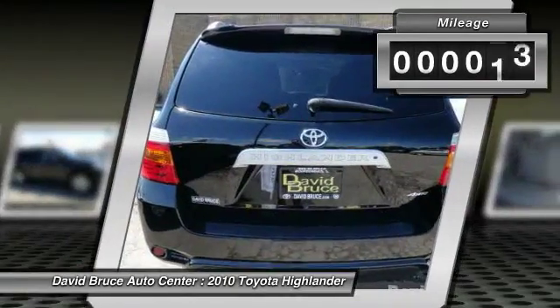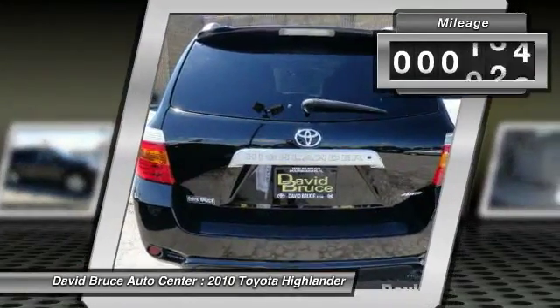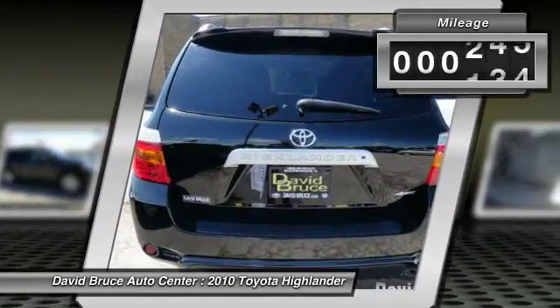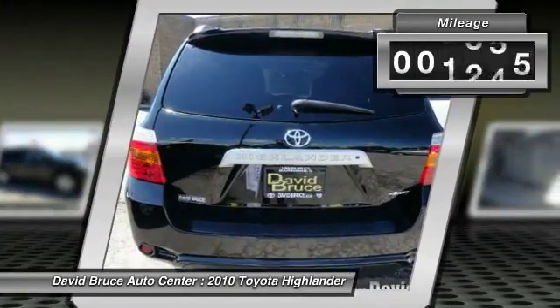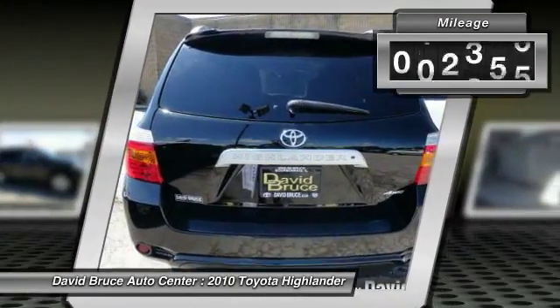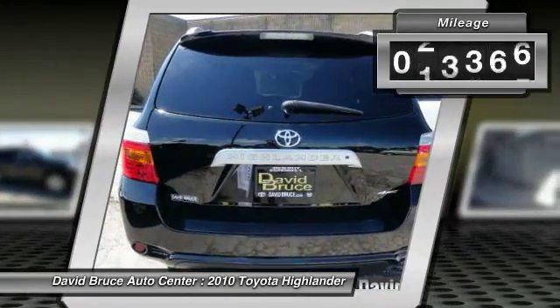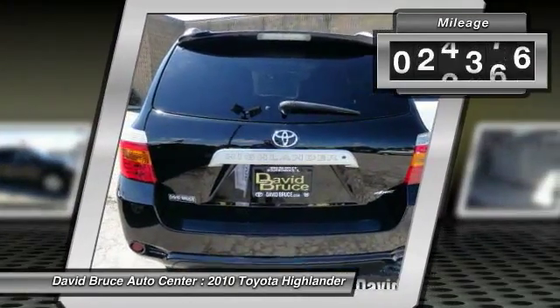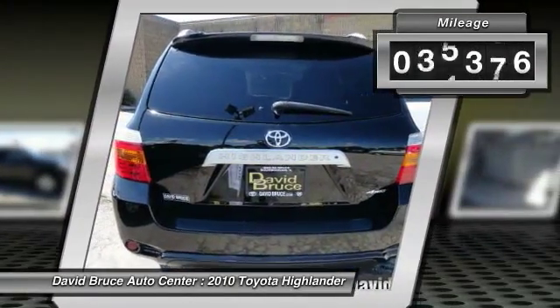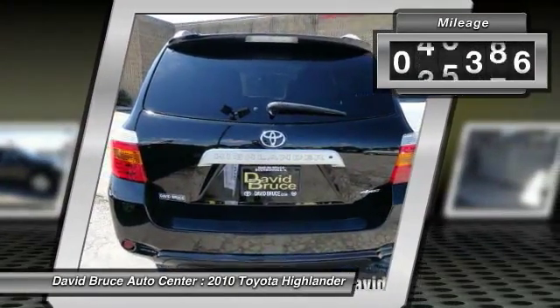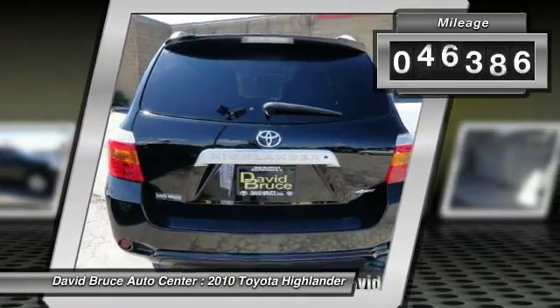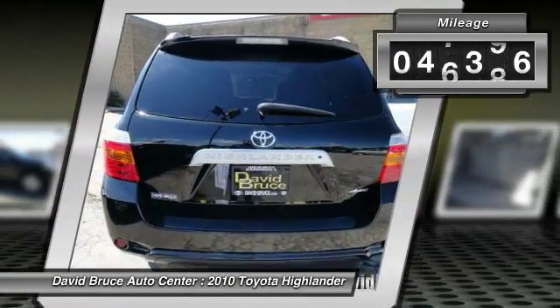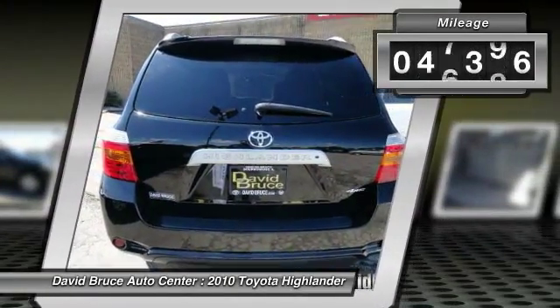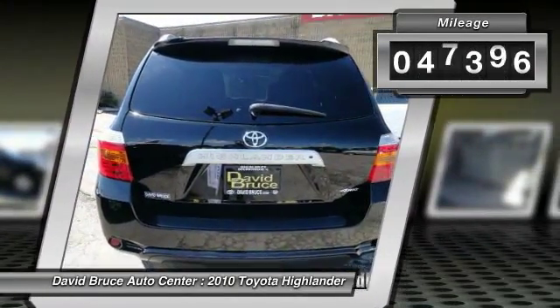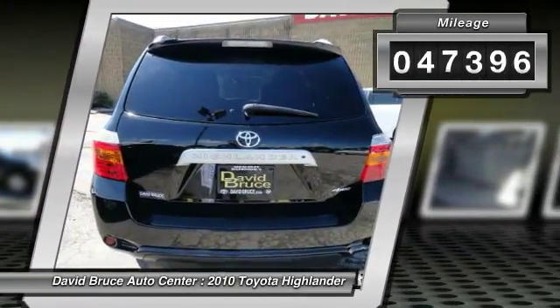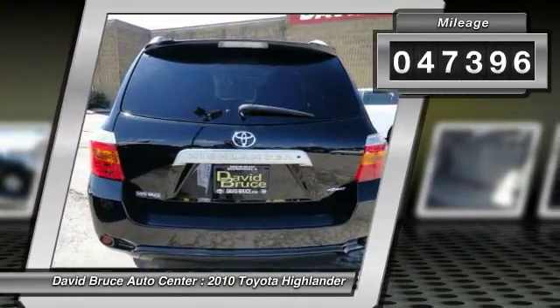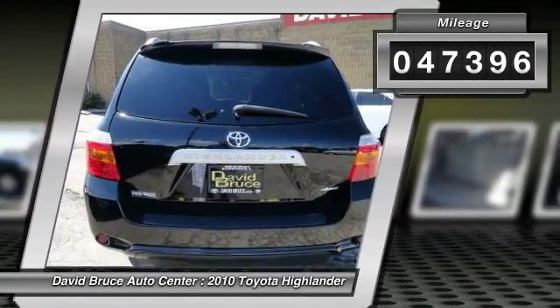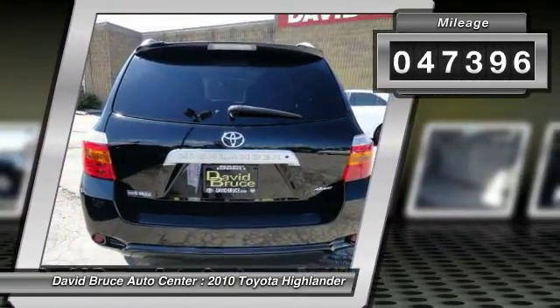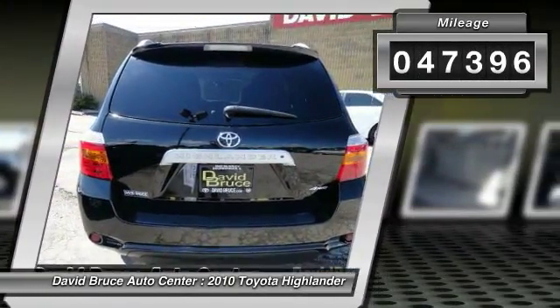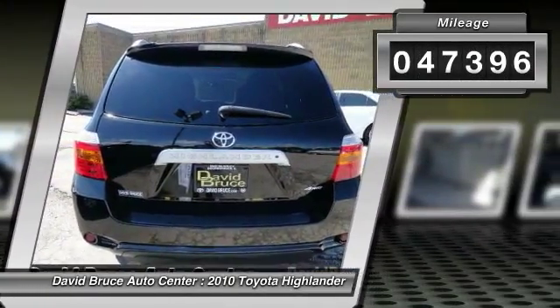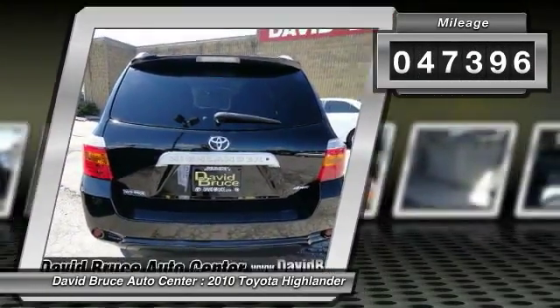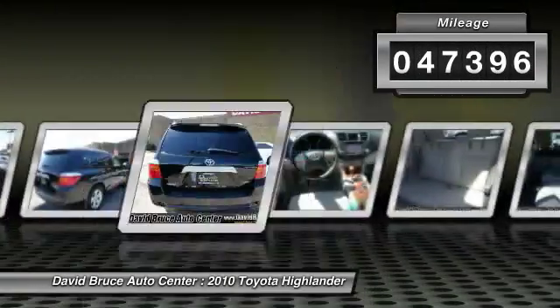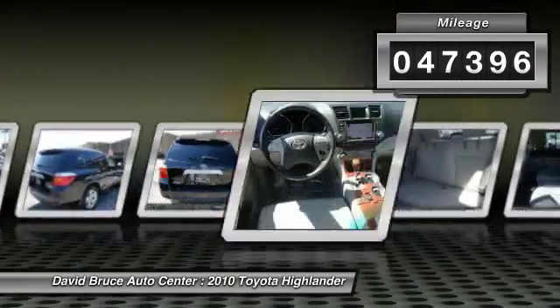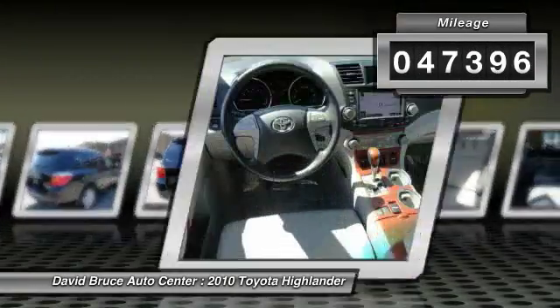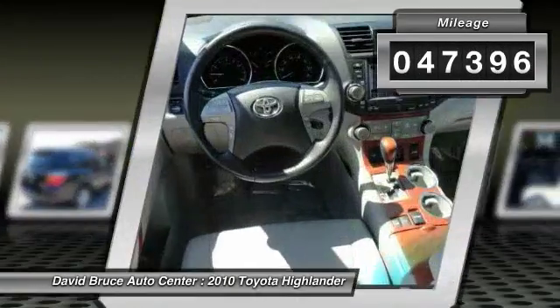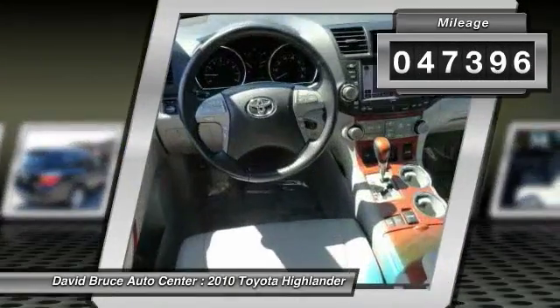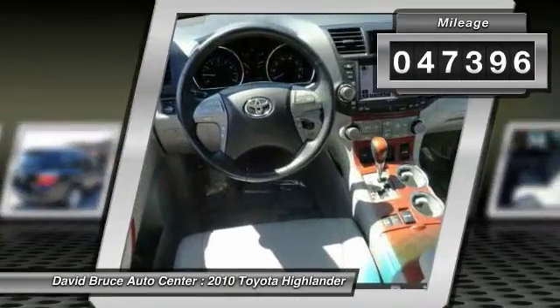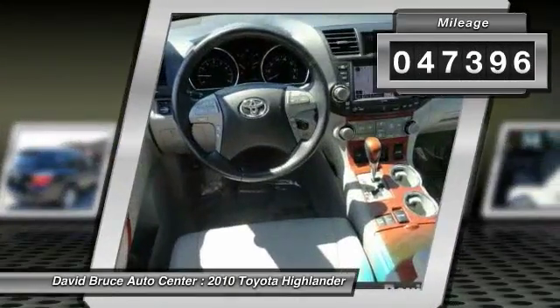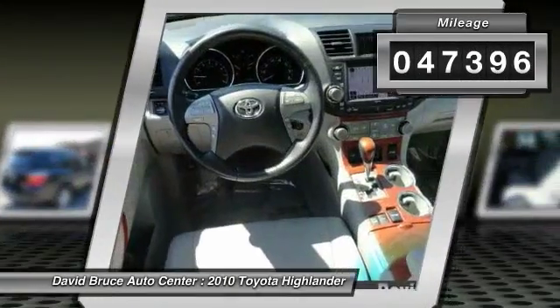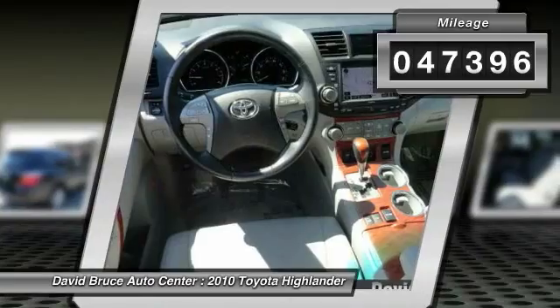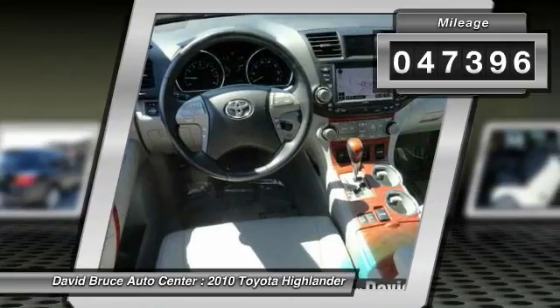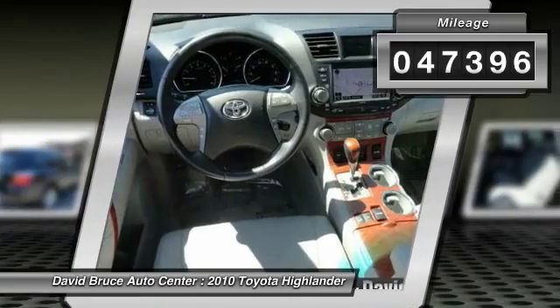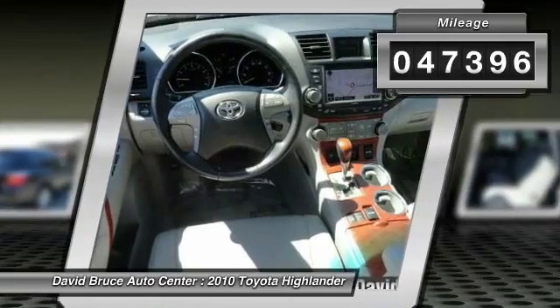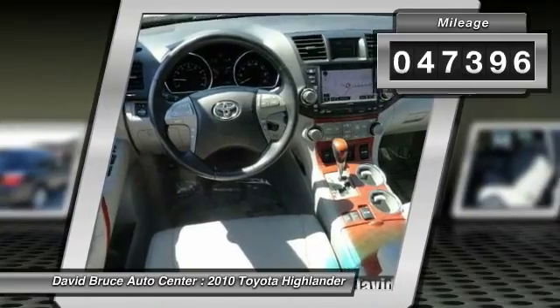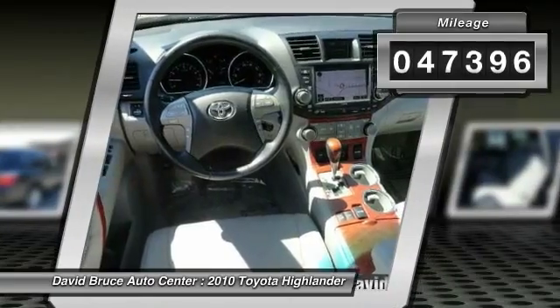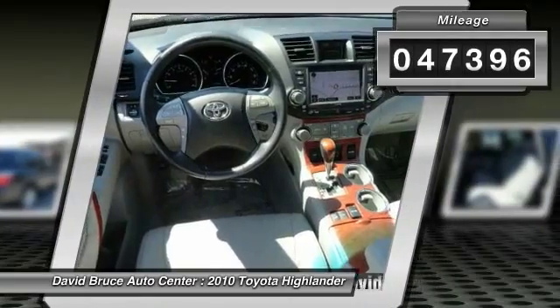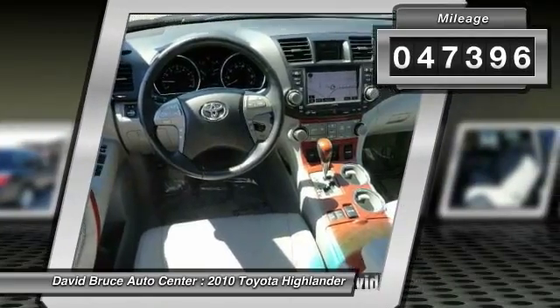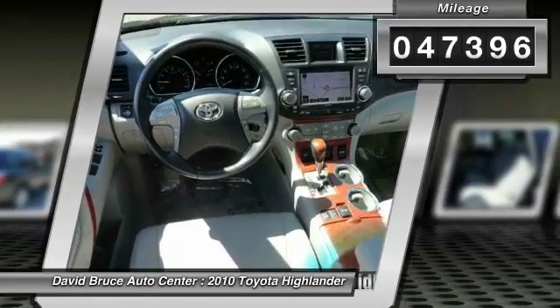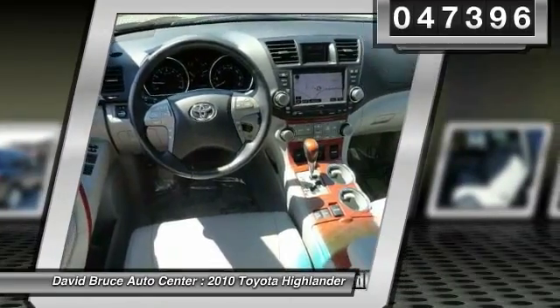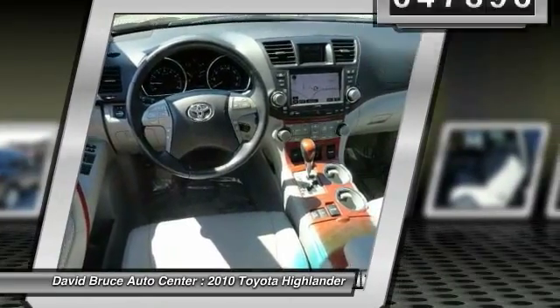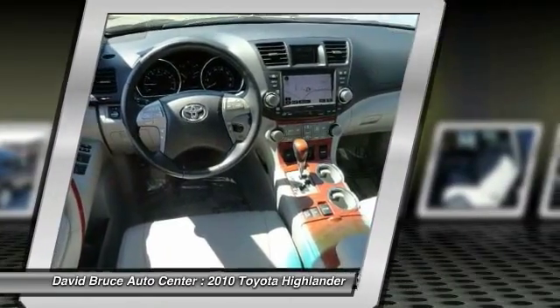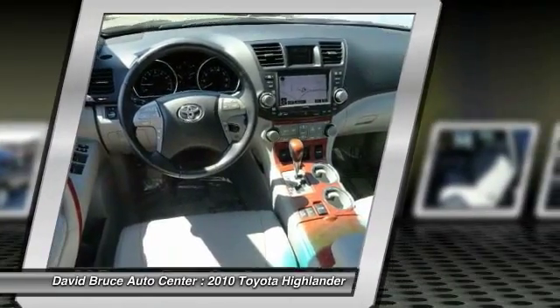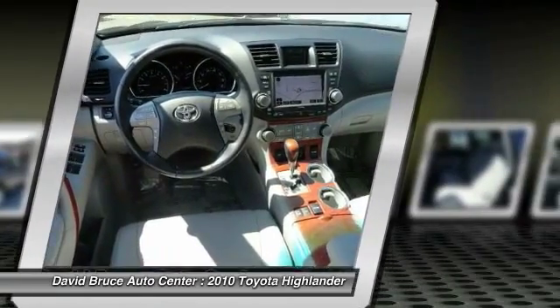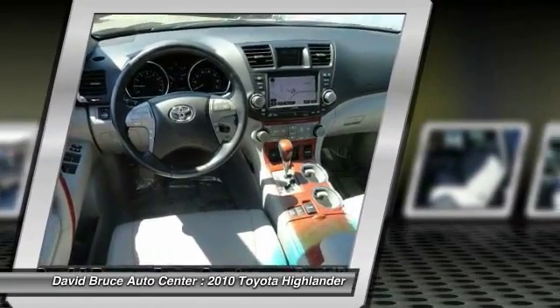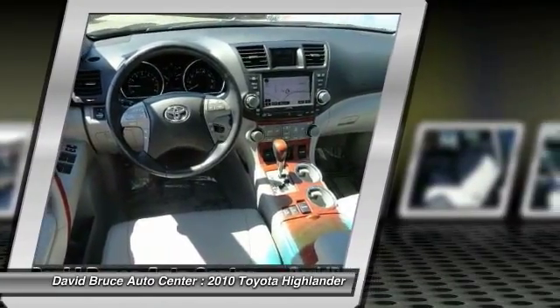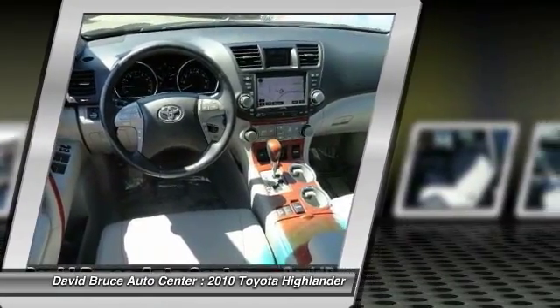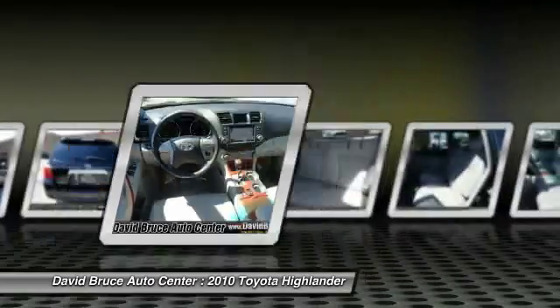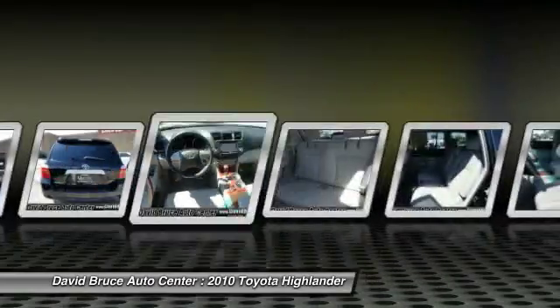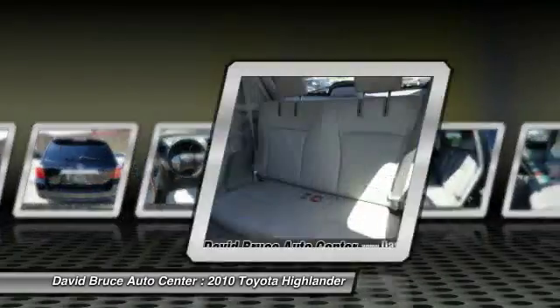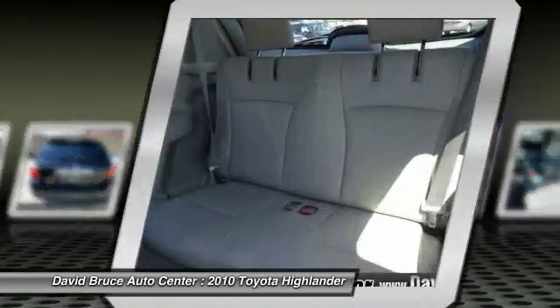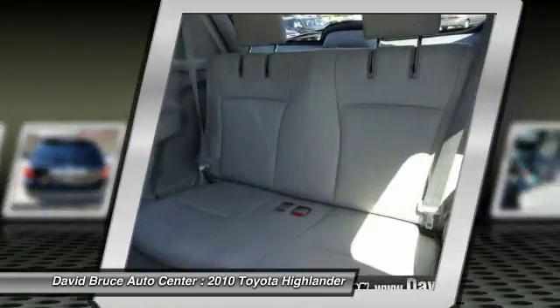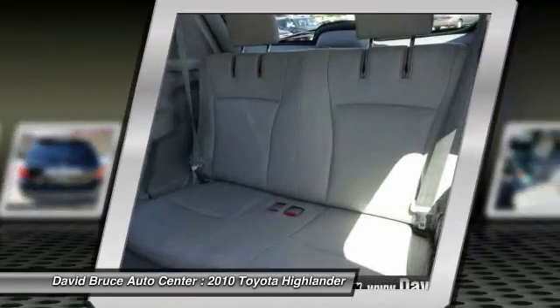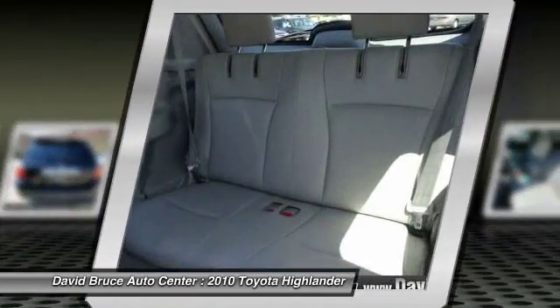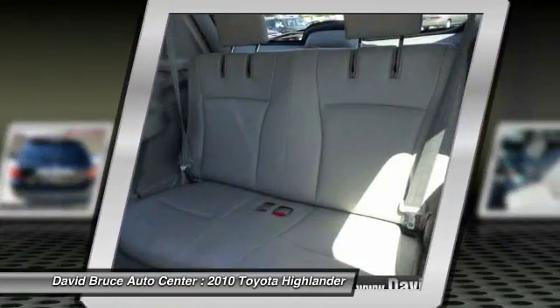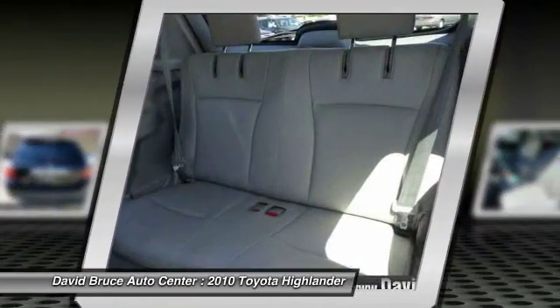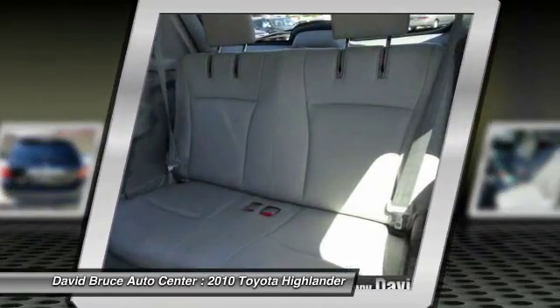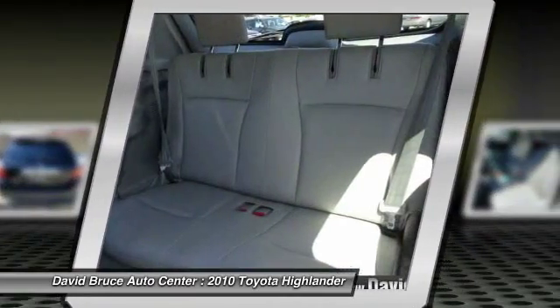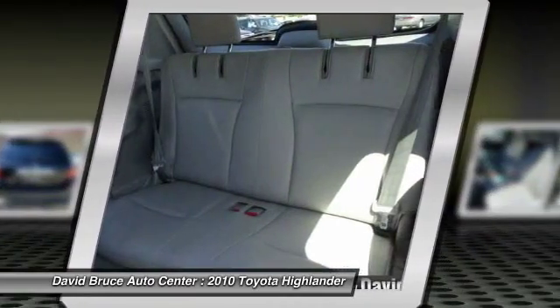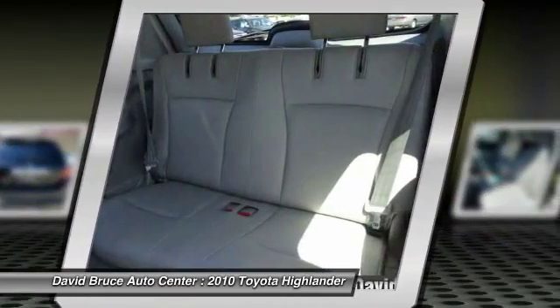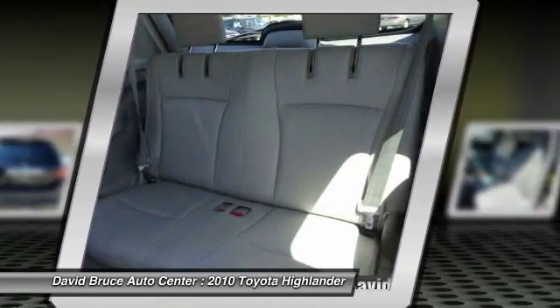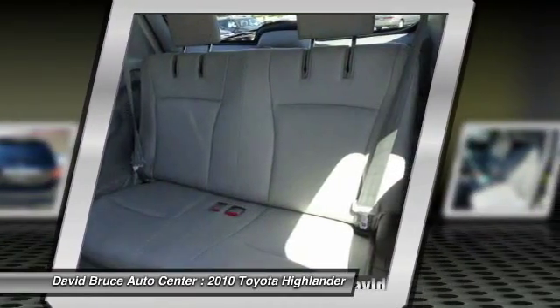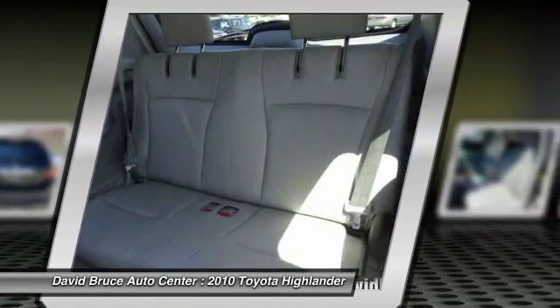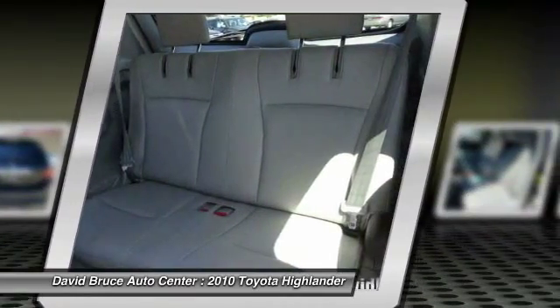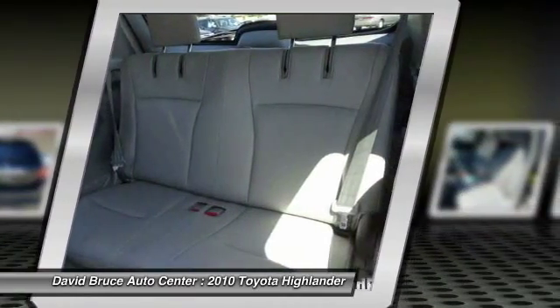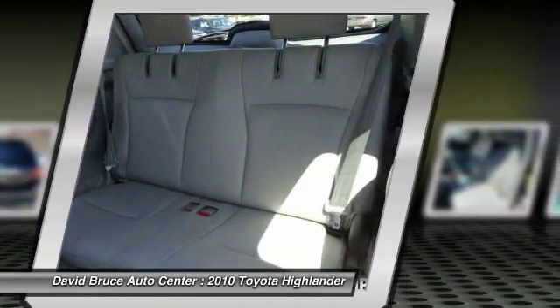This vehicle has less than 50,000 miles. Here are some of this vehicle's great options: navigation system,